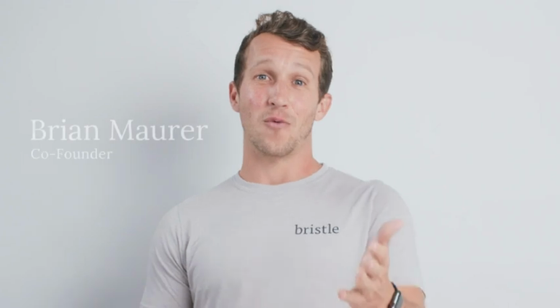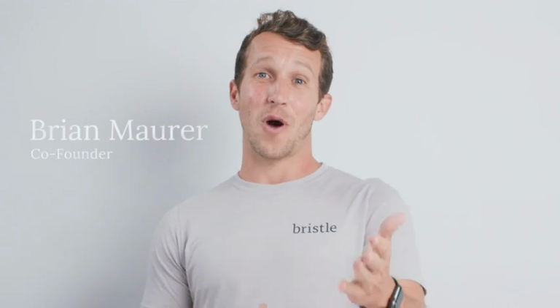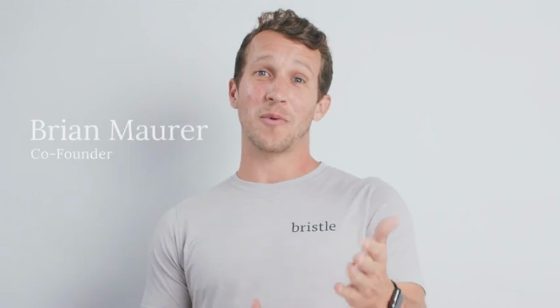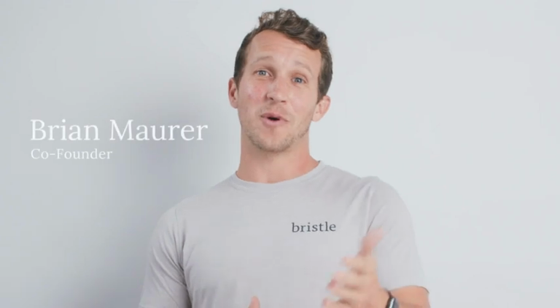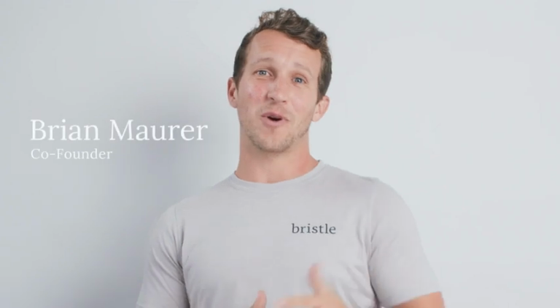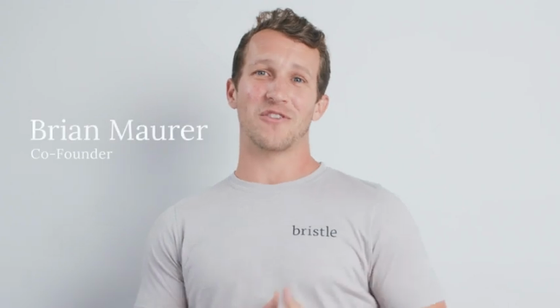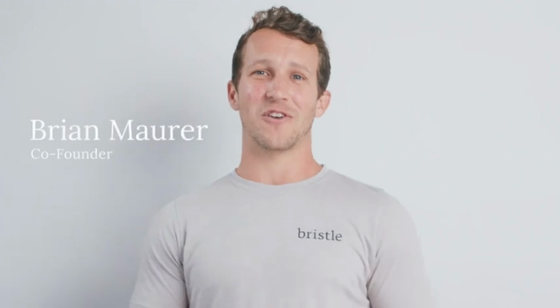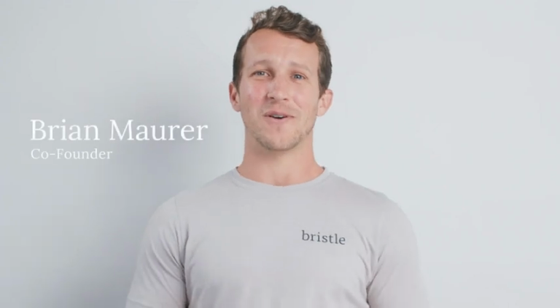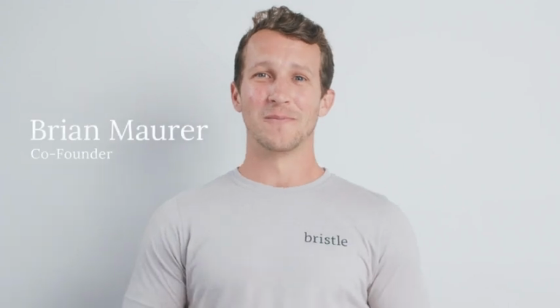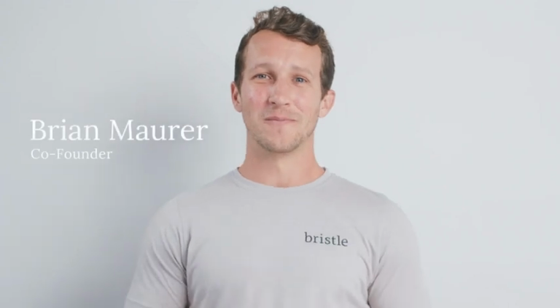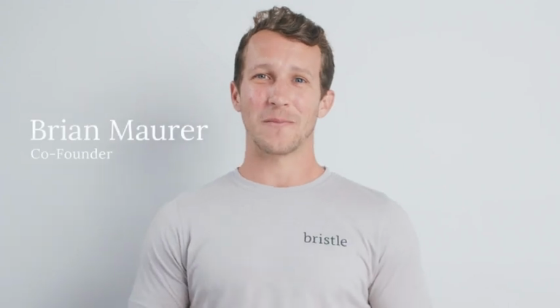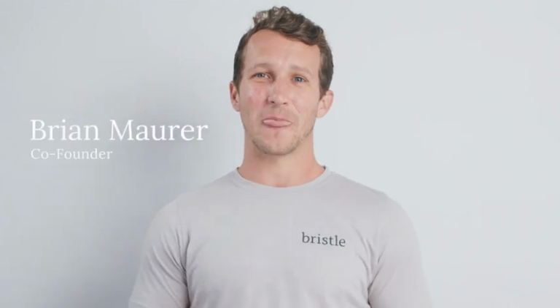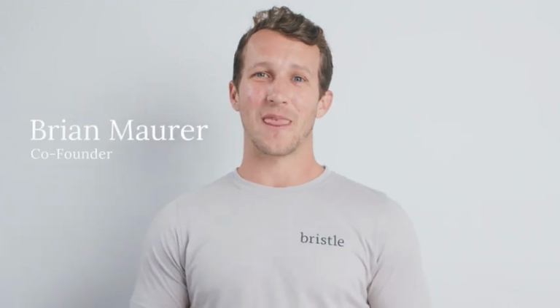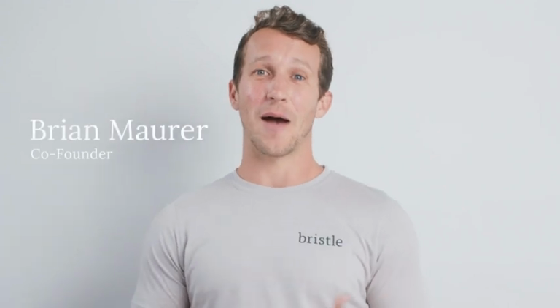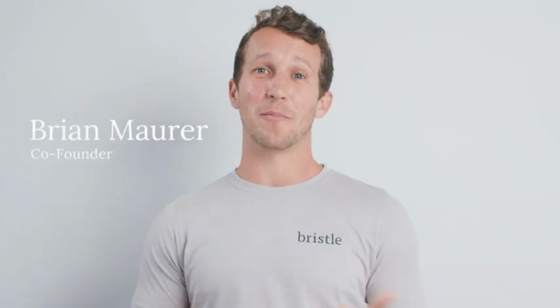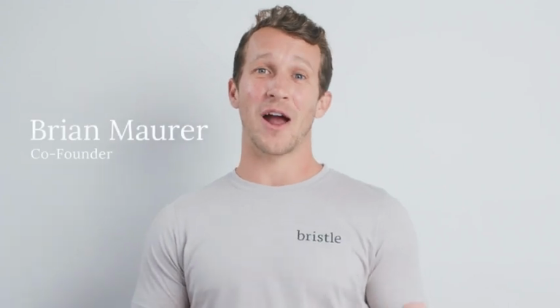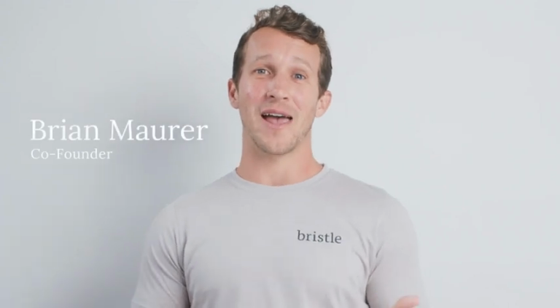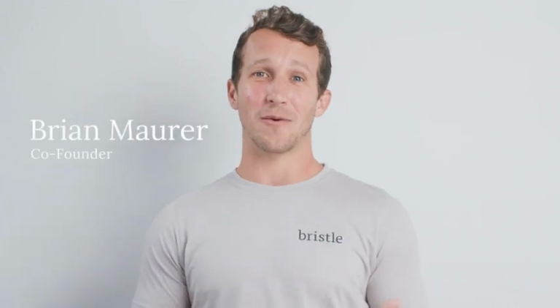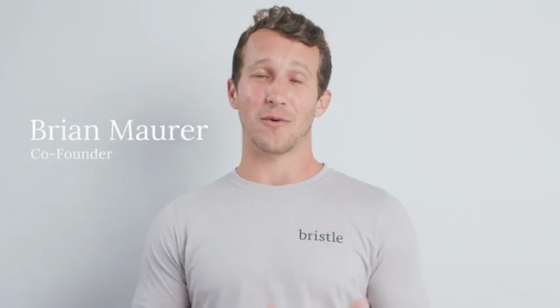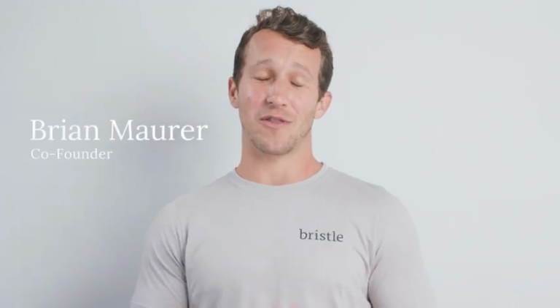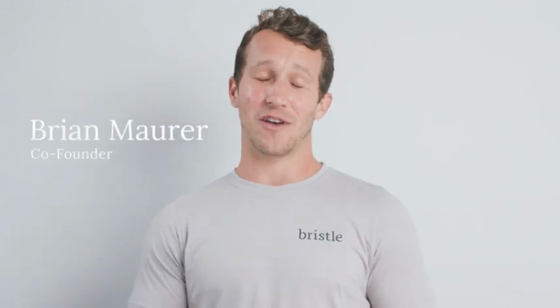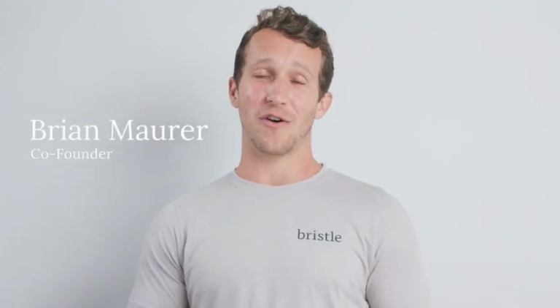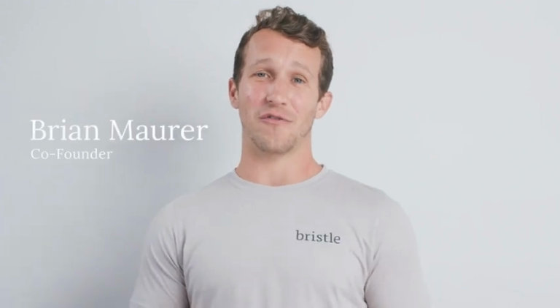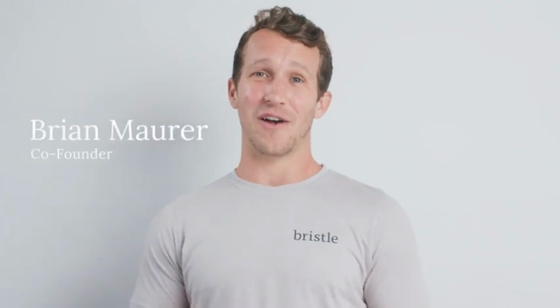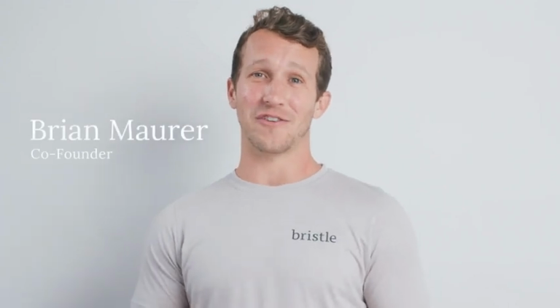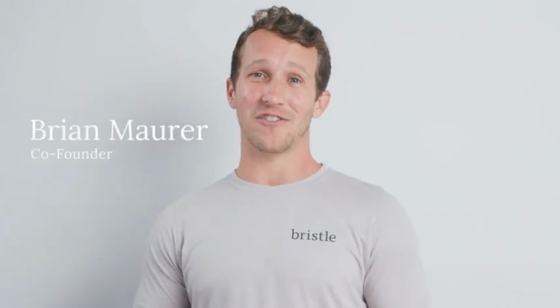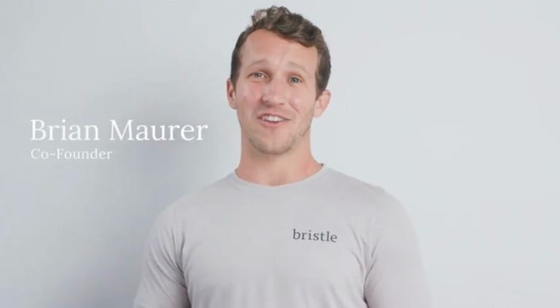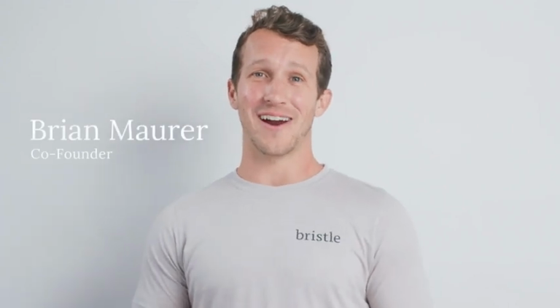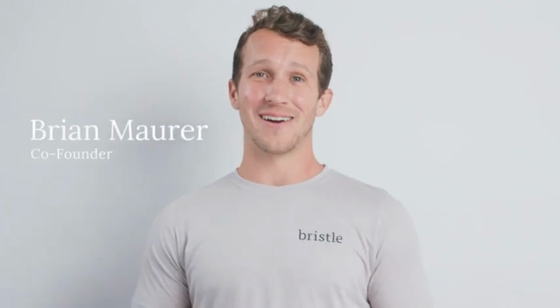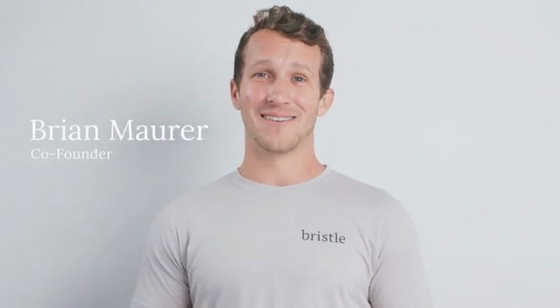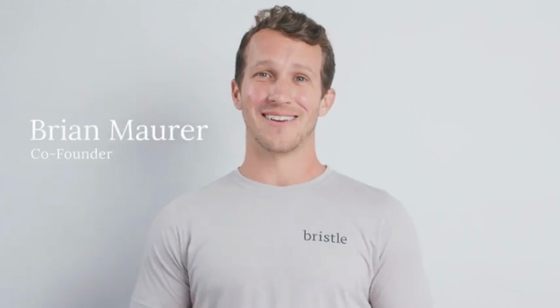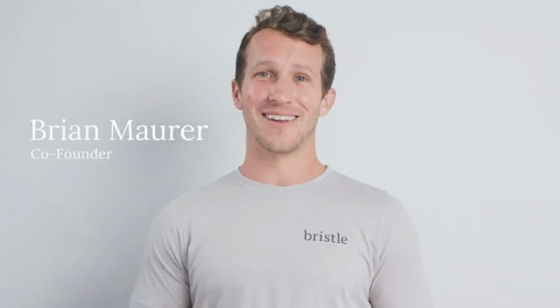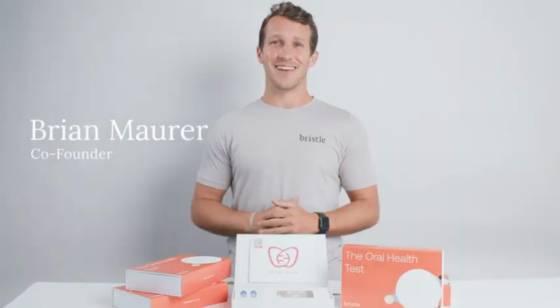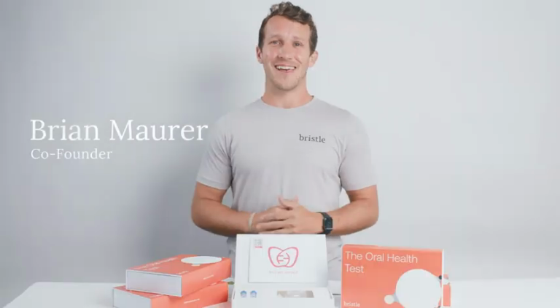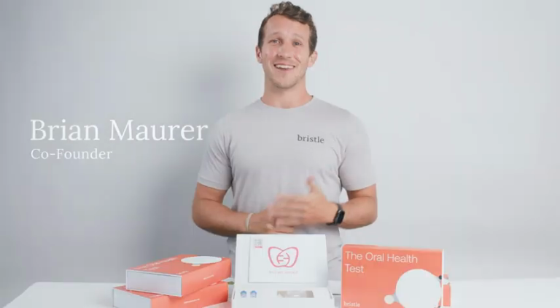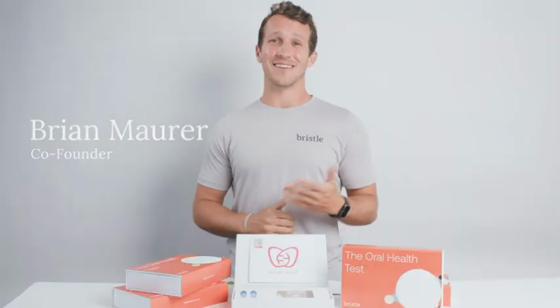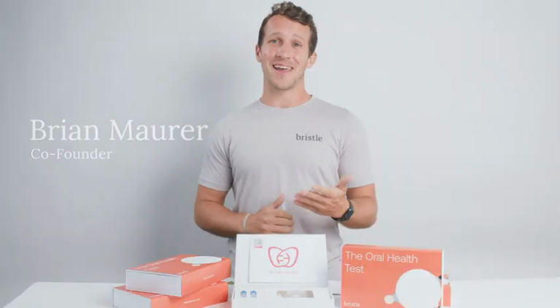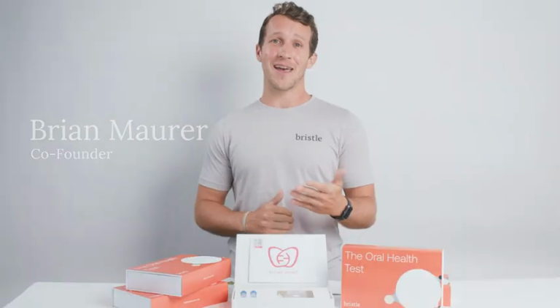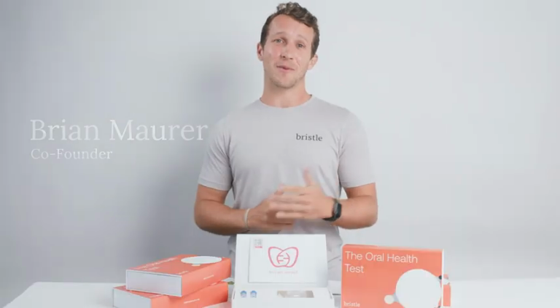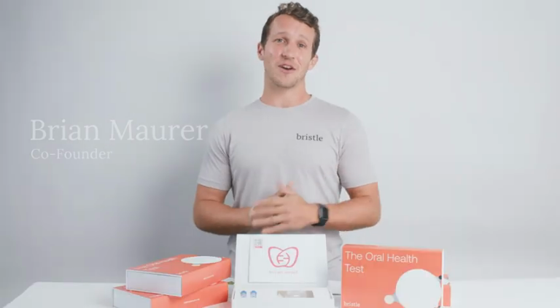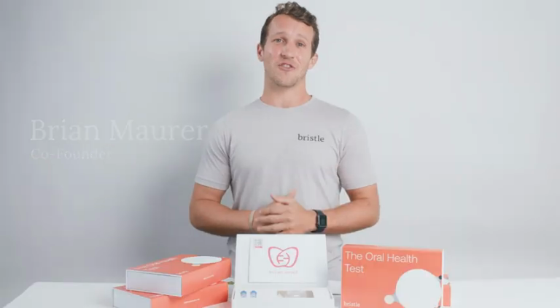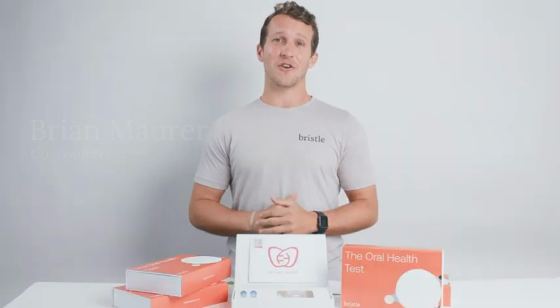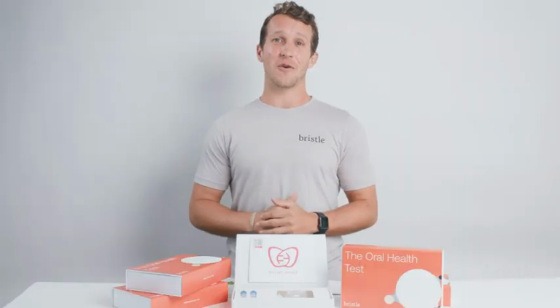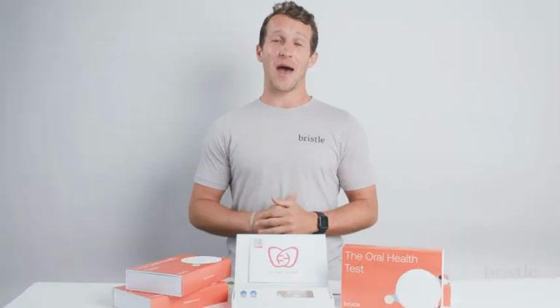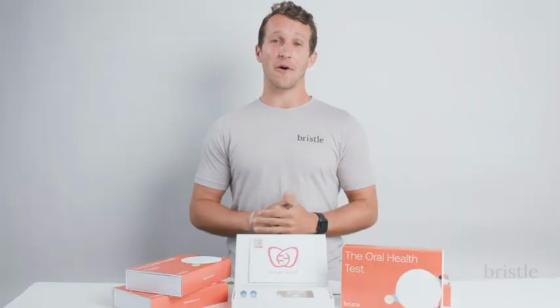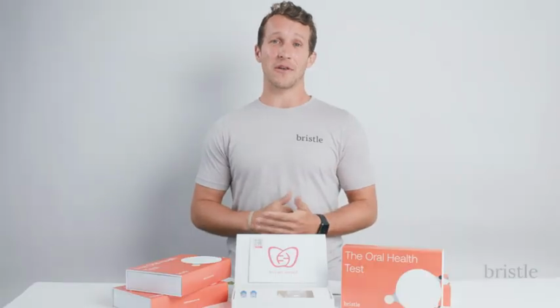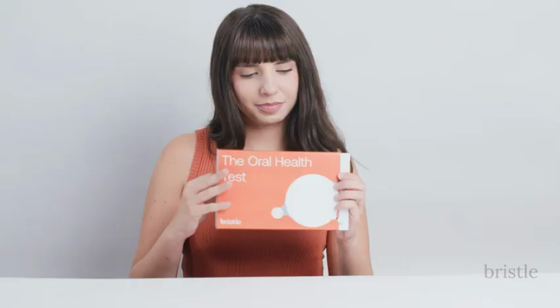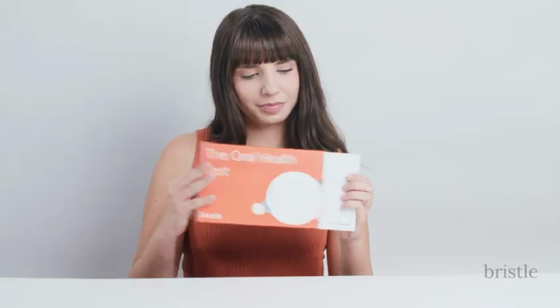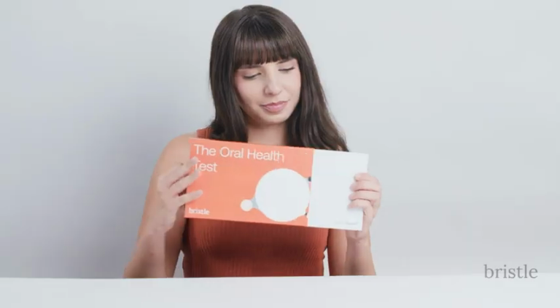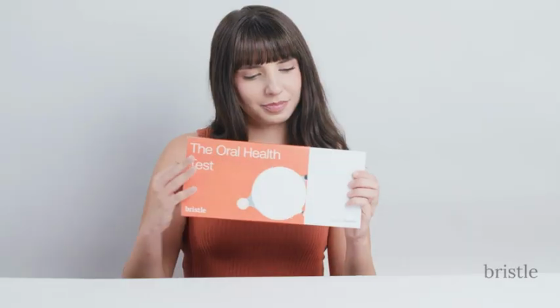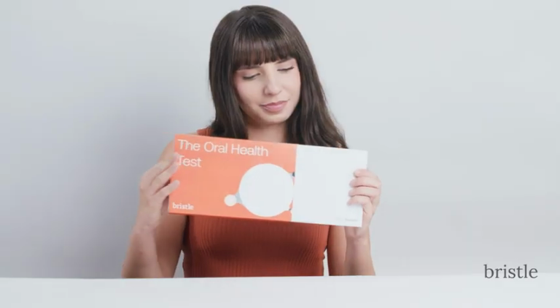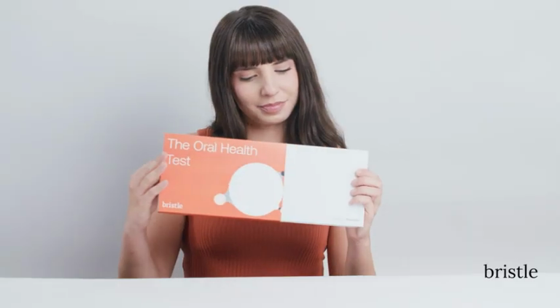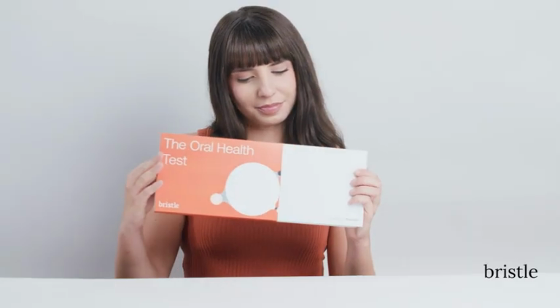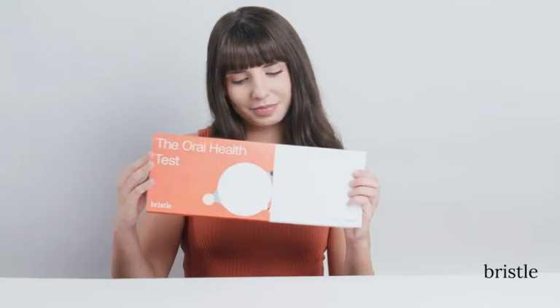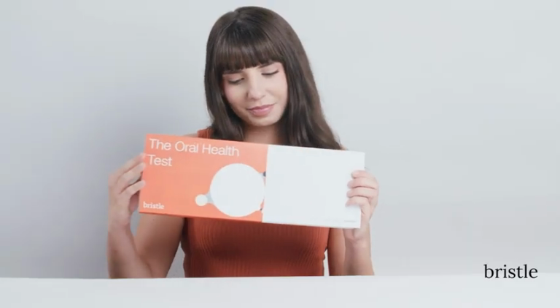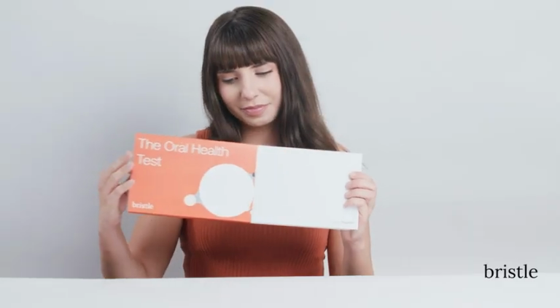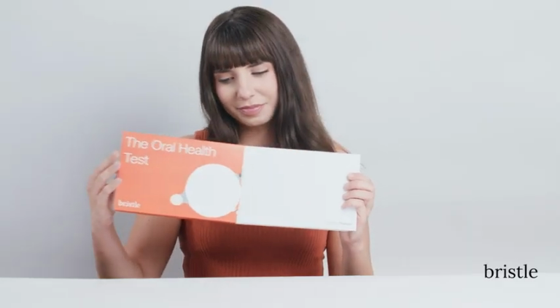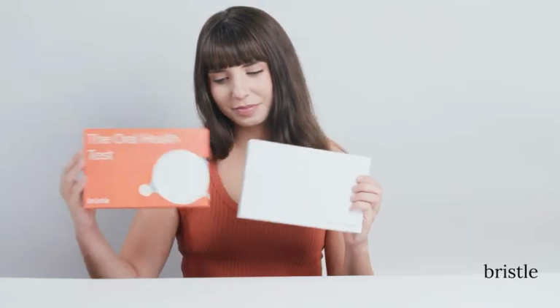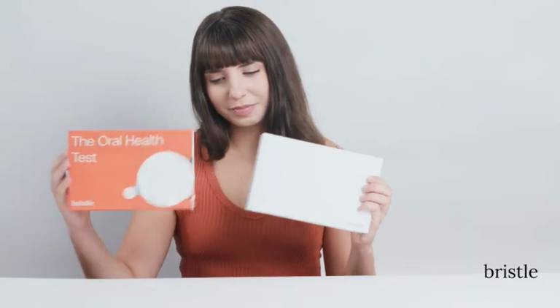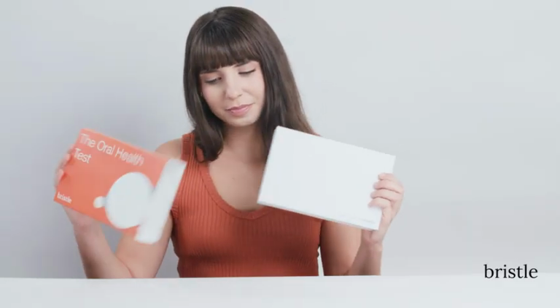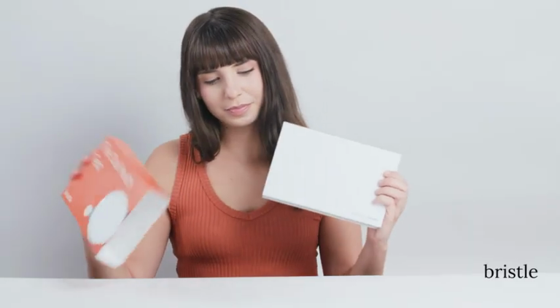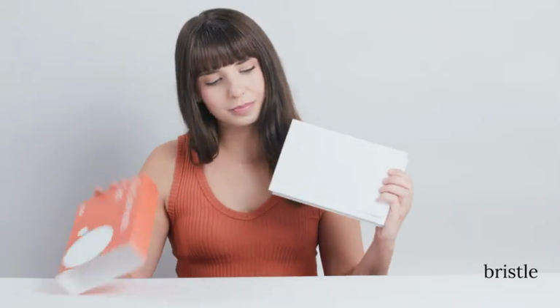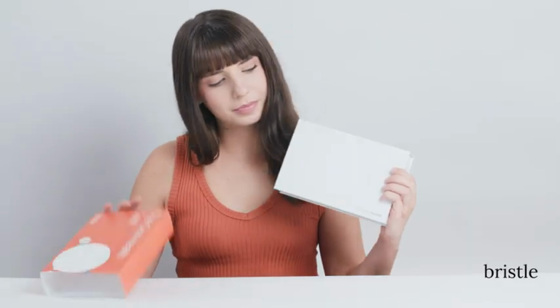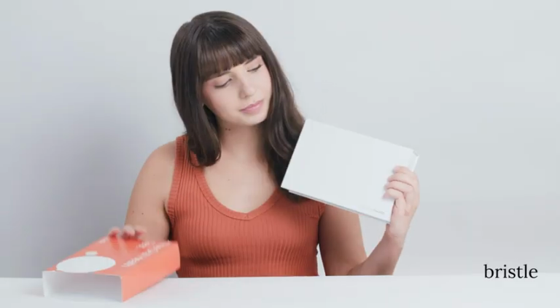Welcome to Bristle. I'm Brian, one of the co-founders here, and today I'm going to show you how easy it is to take your saliva sample.